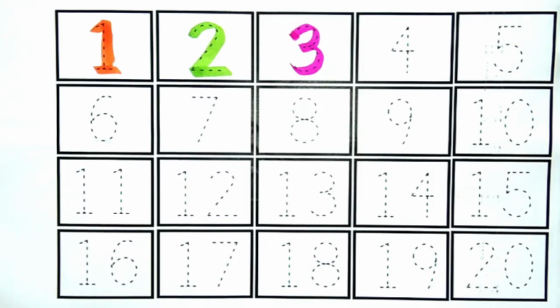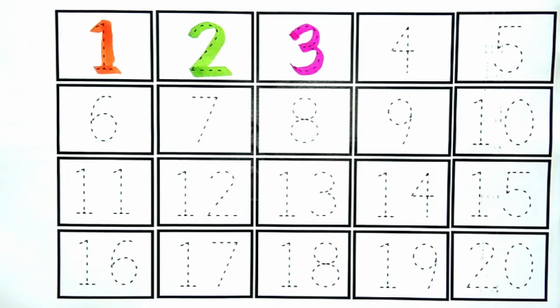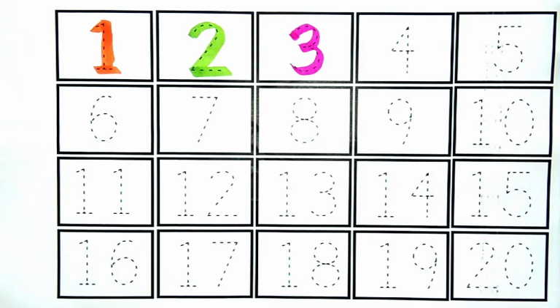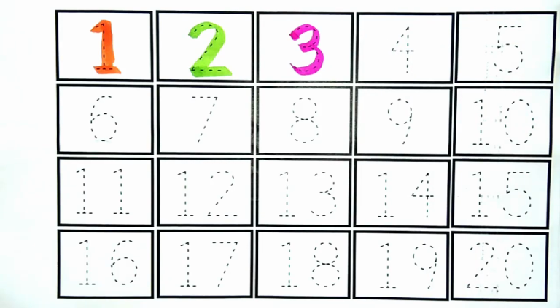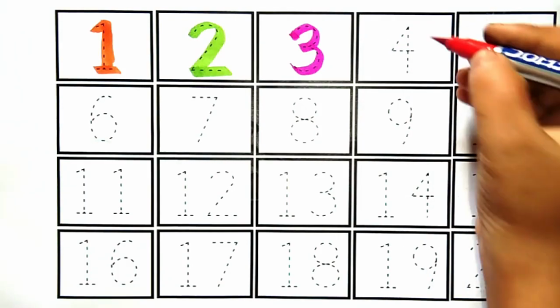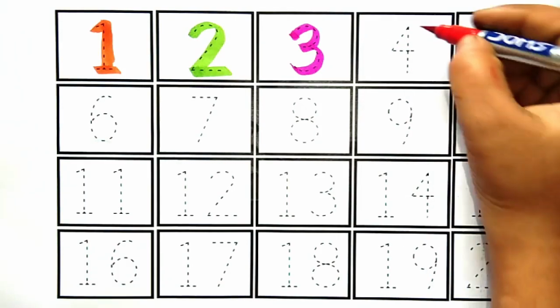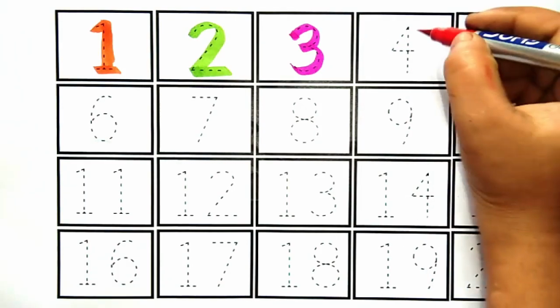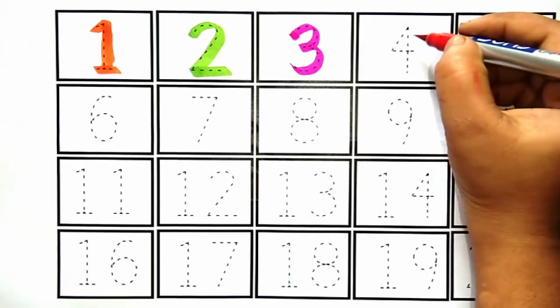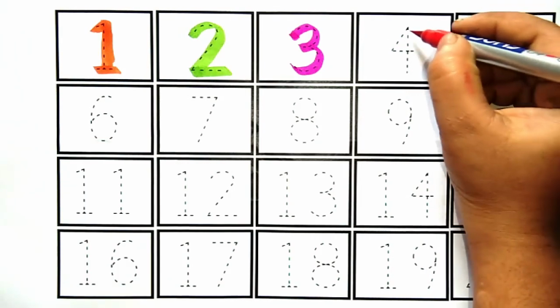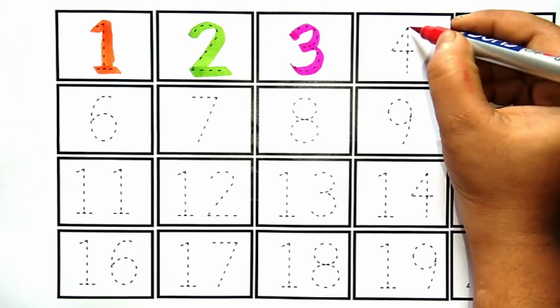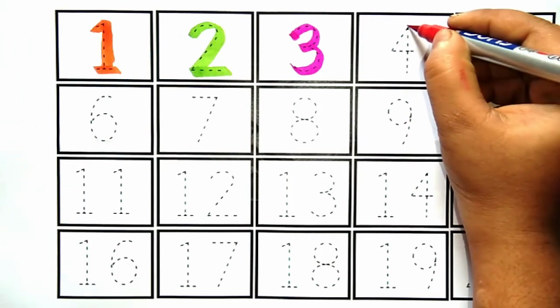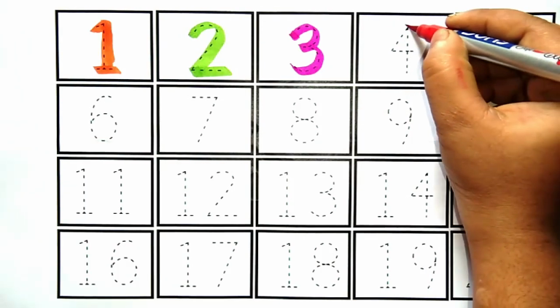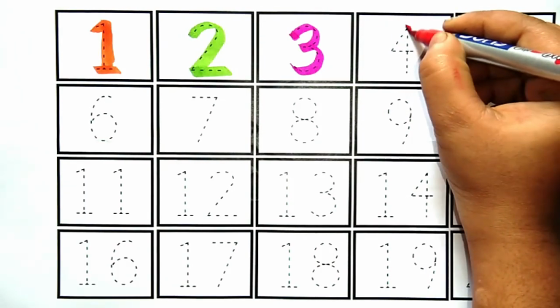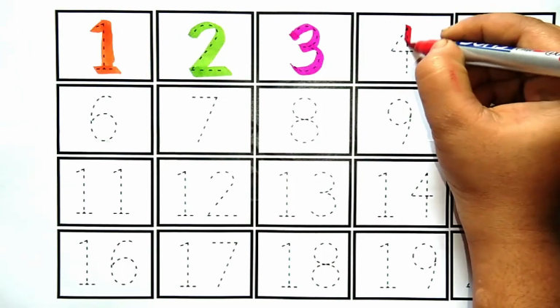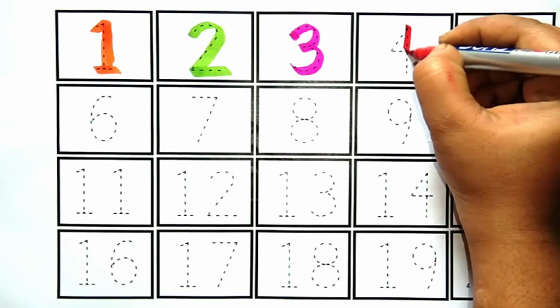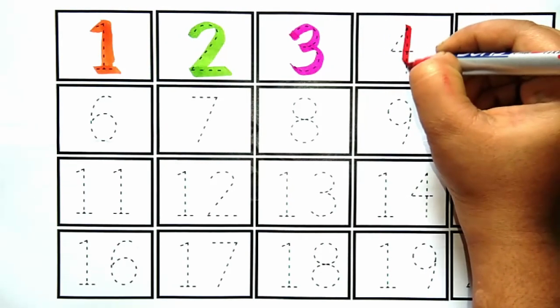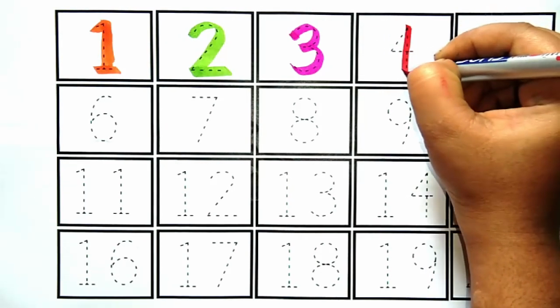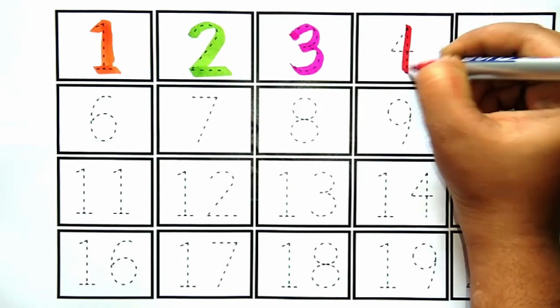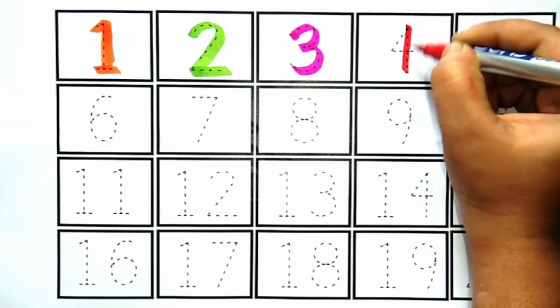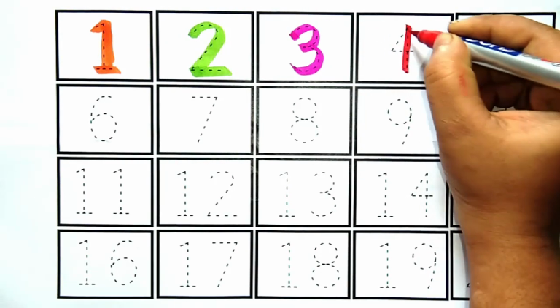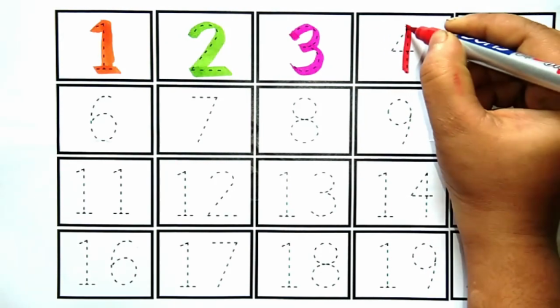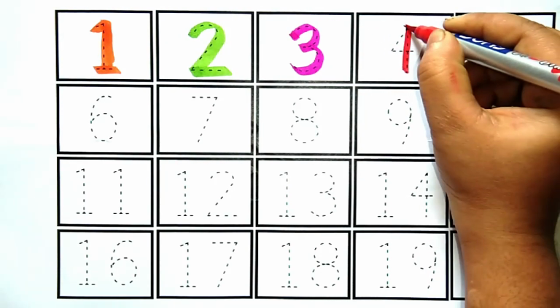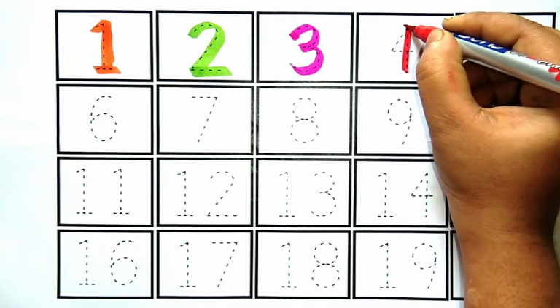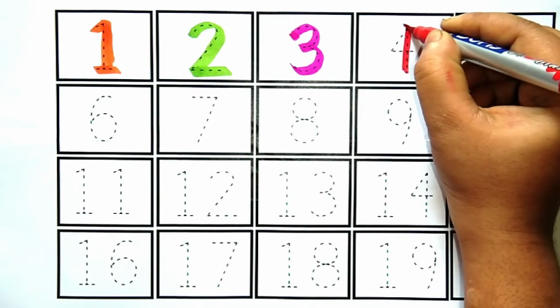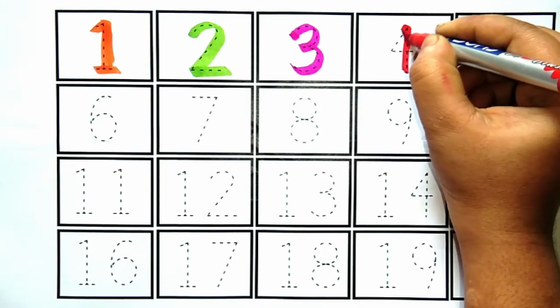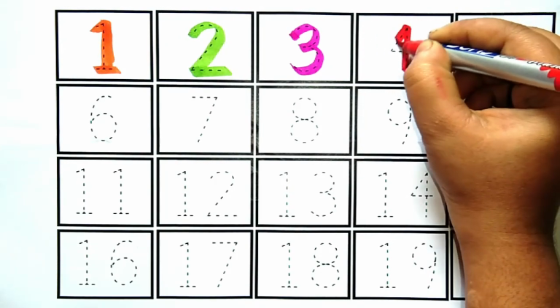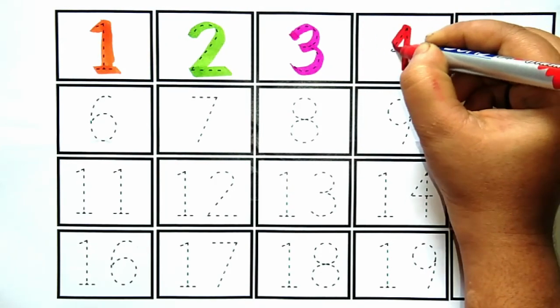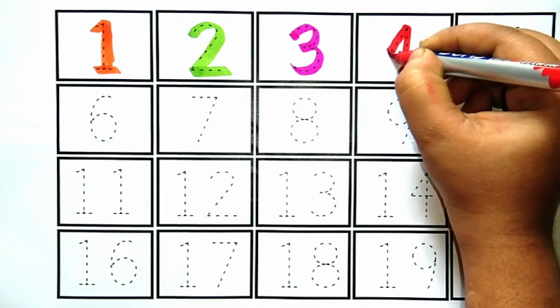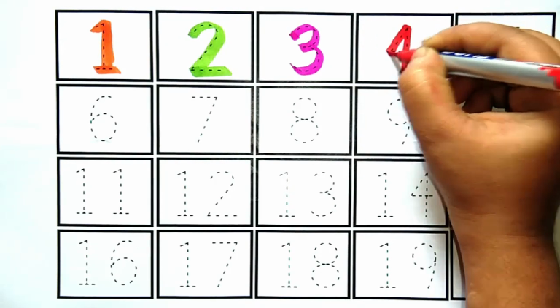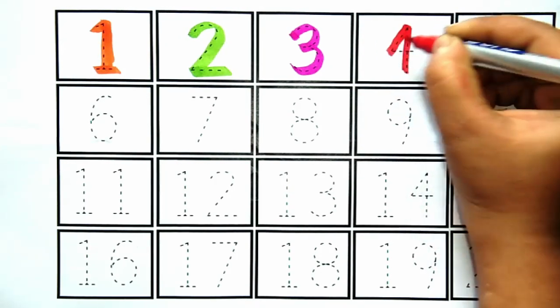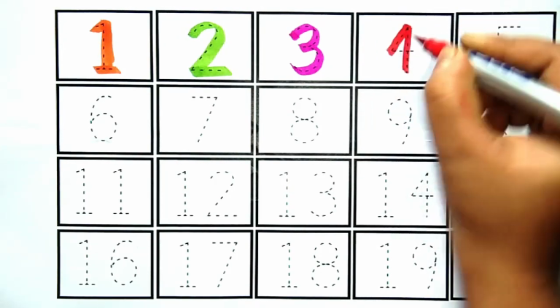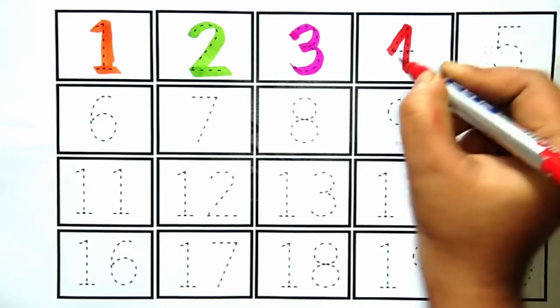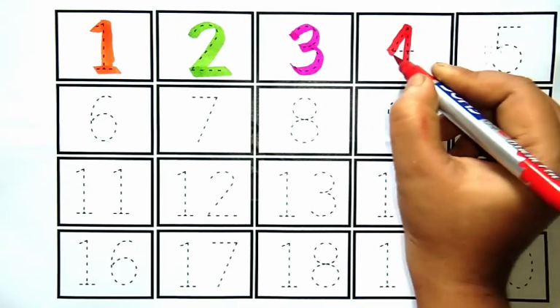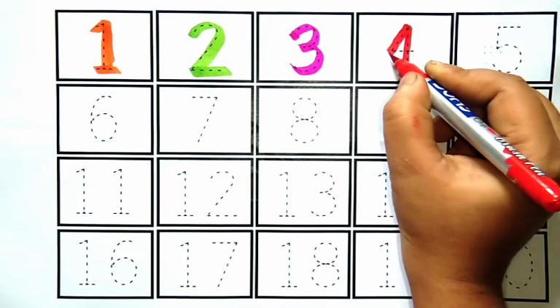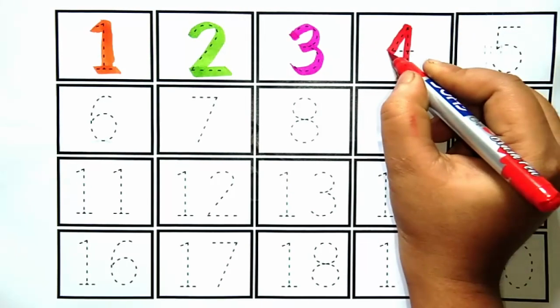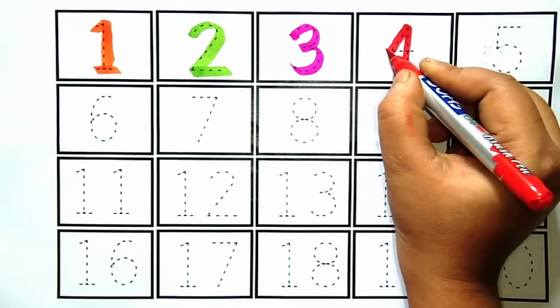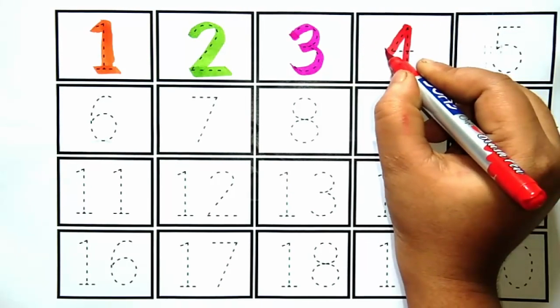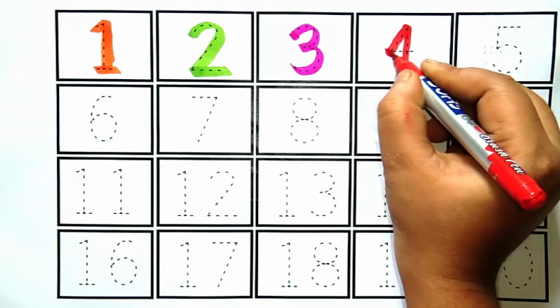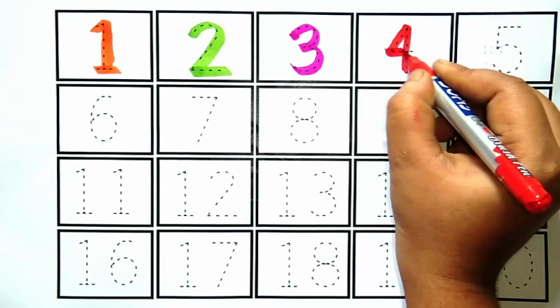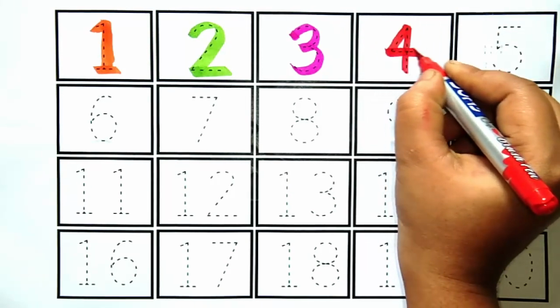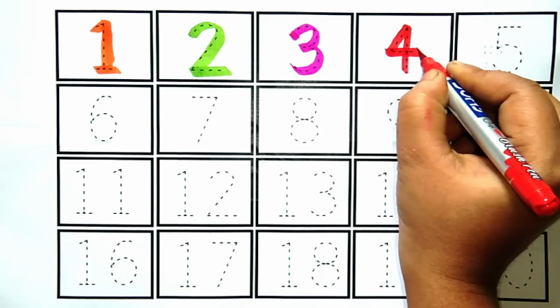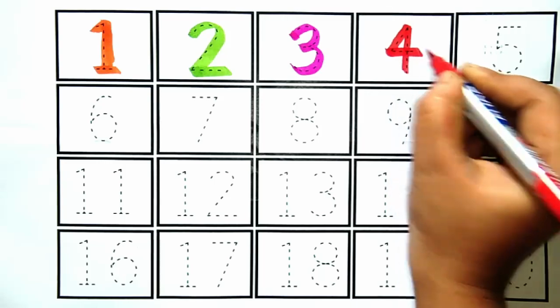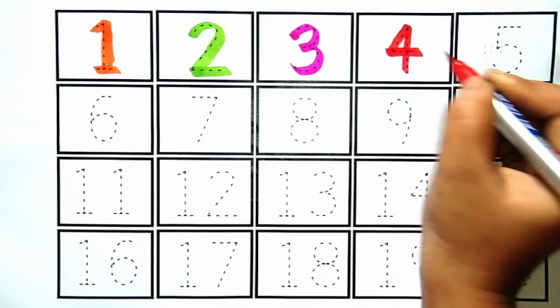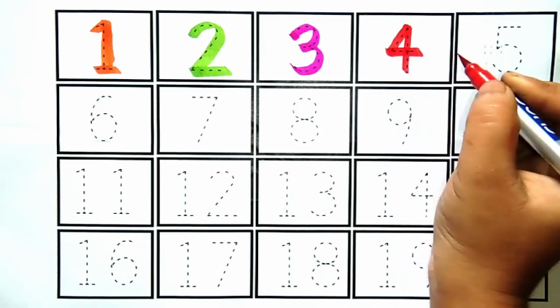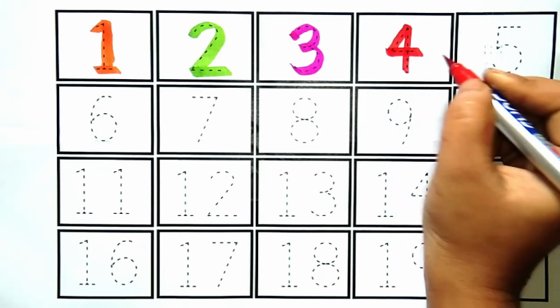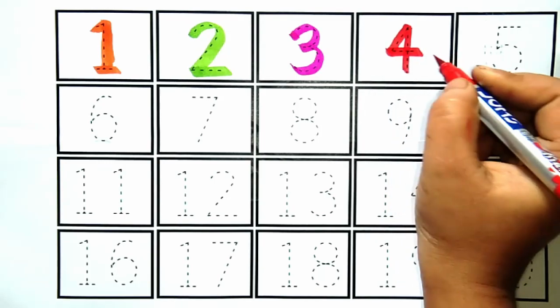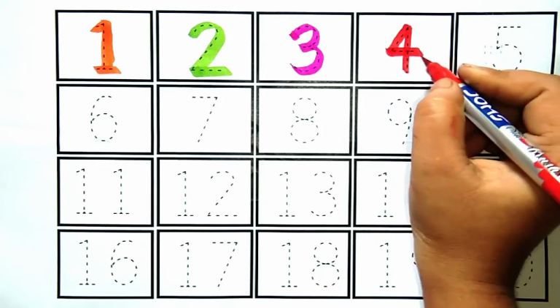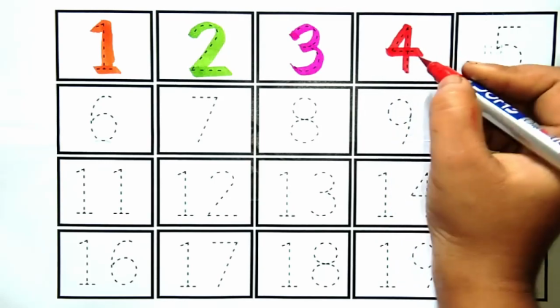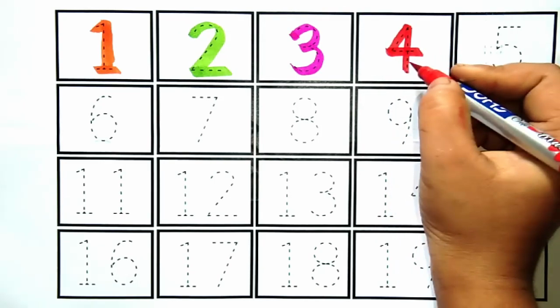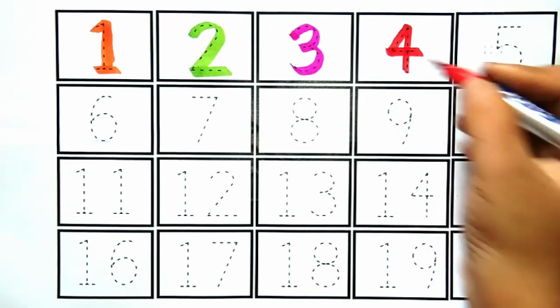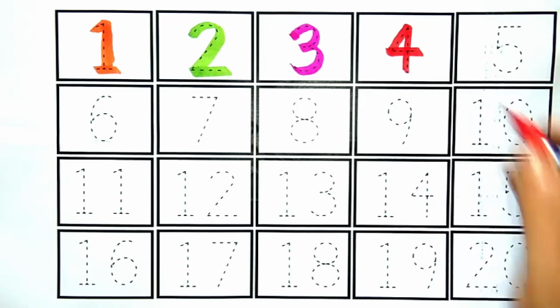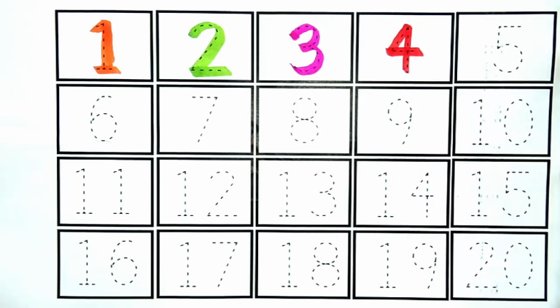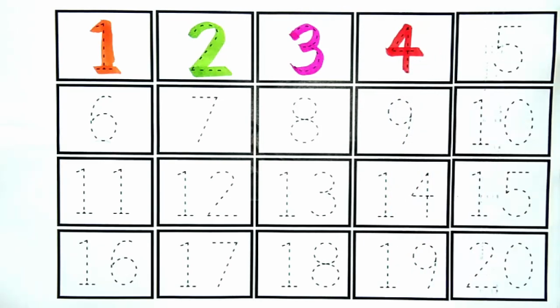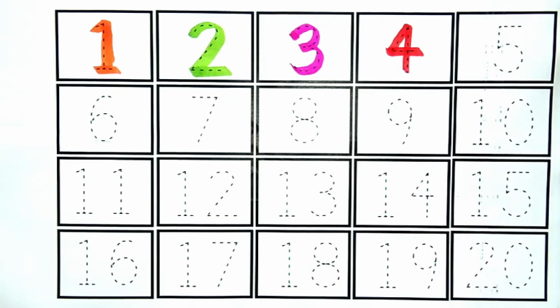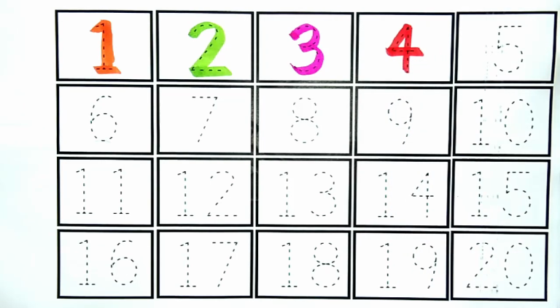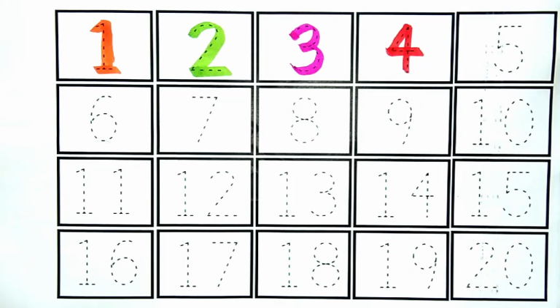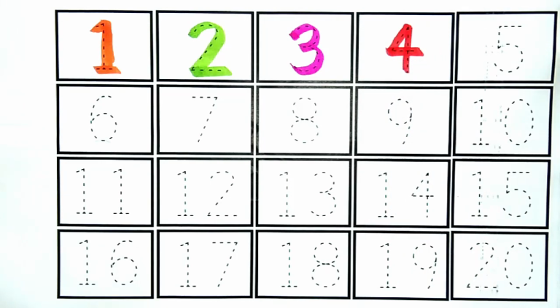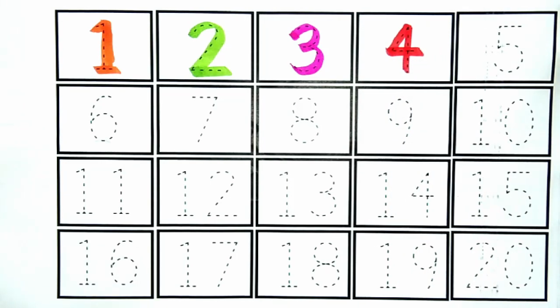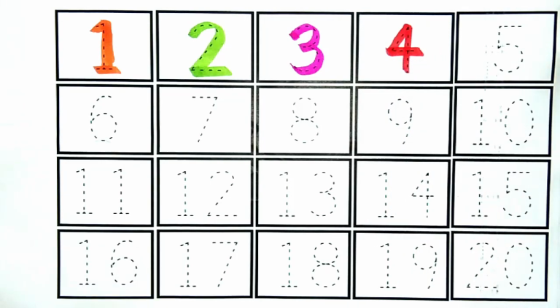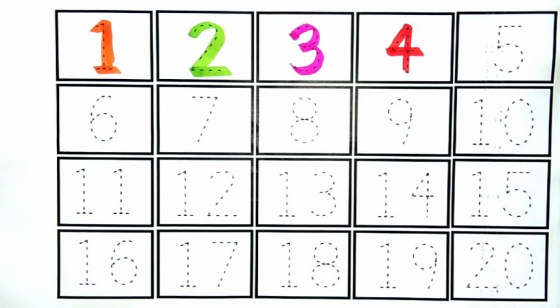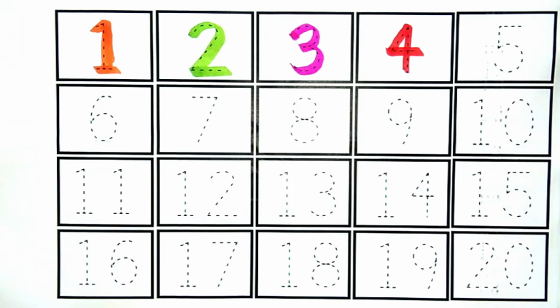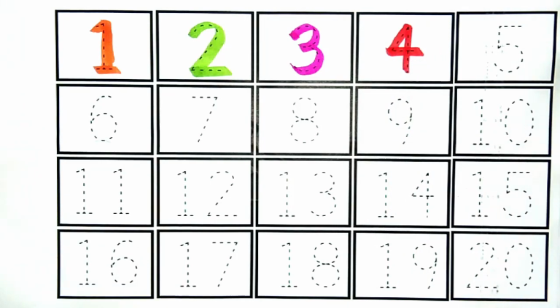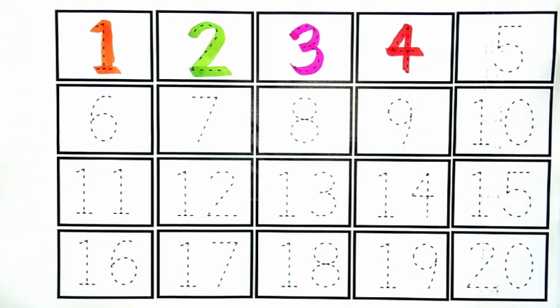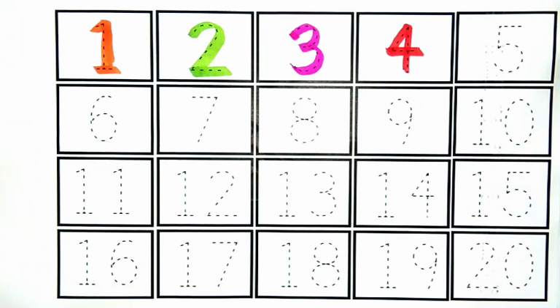Four. Yeh hai number four. Kya hai kids? Yeh hai number four.